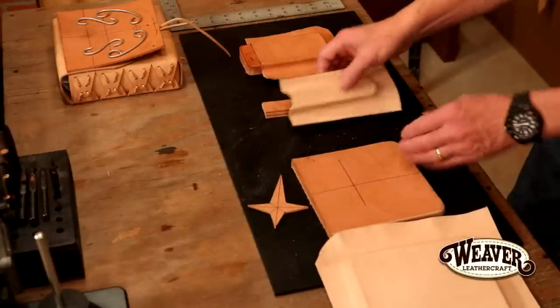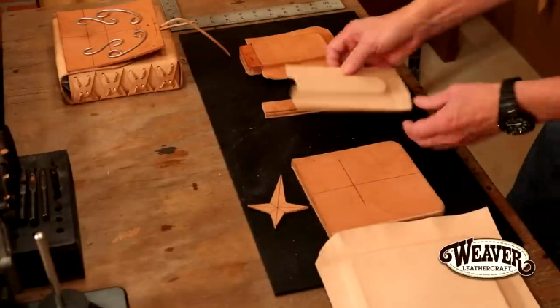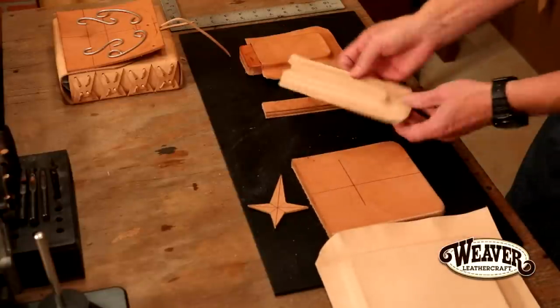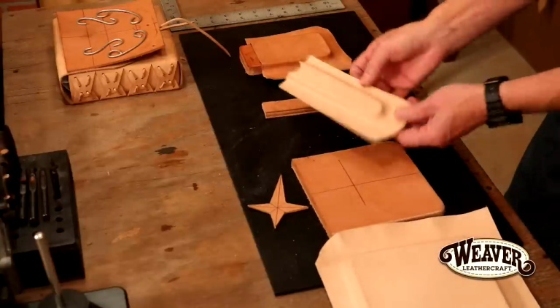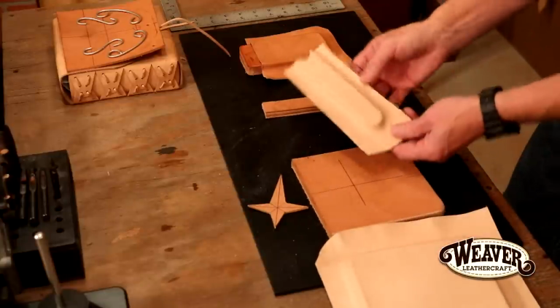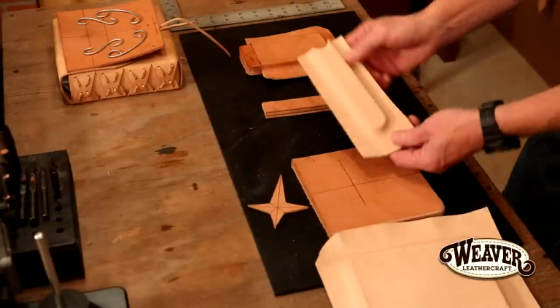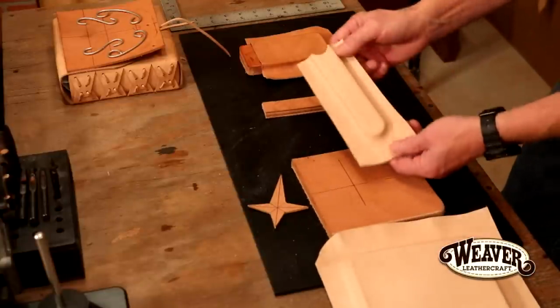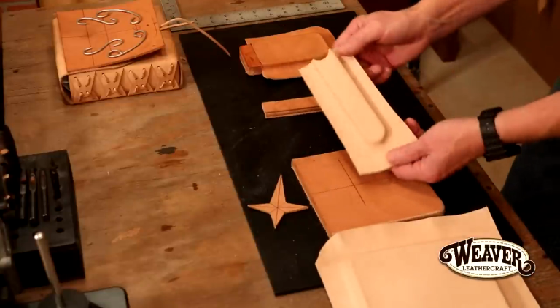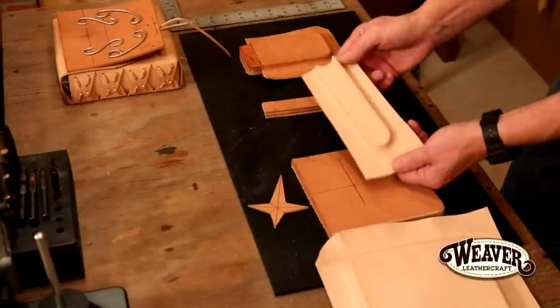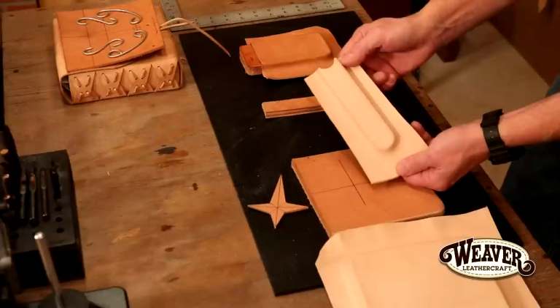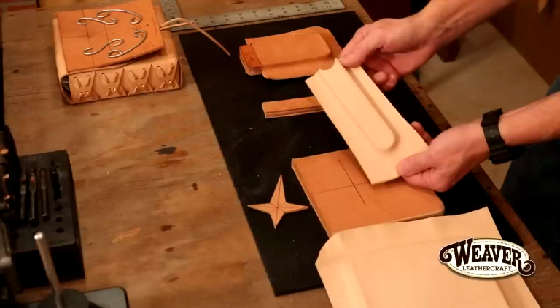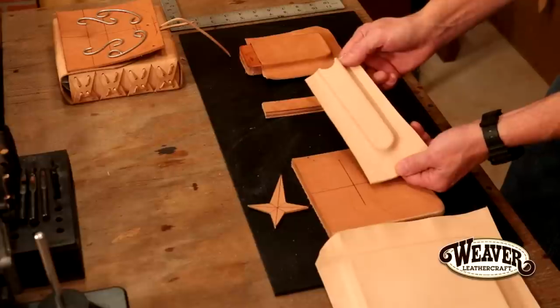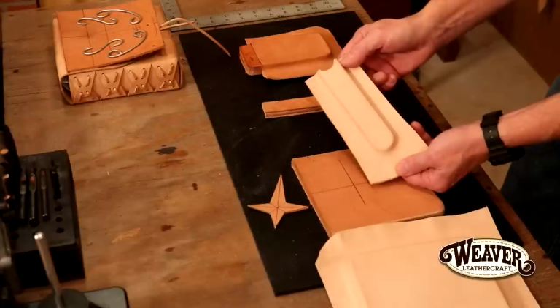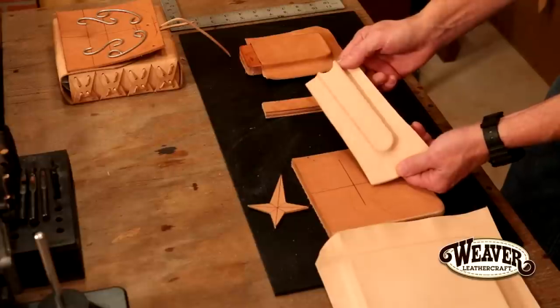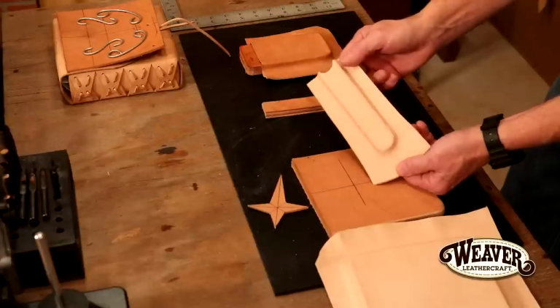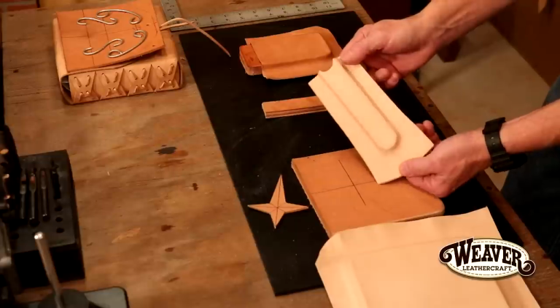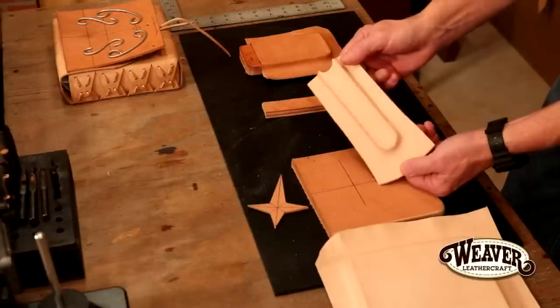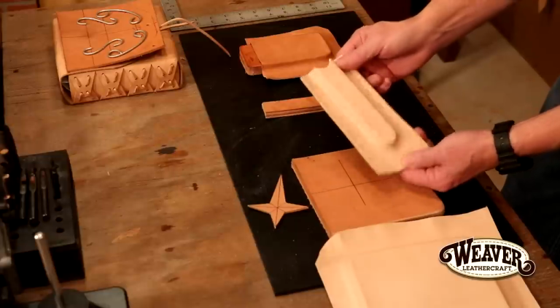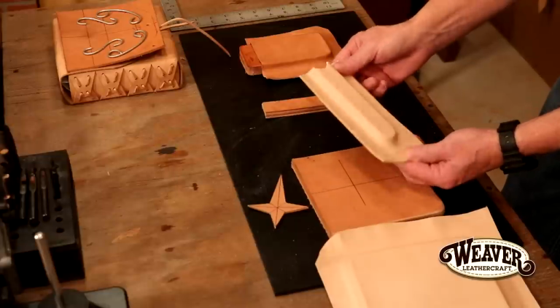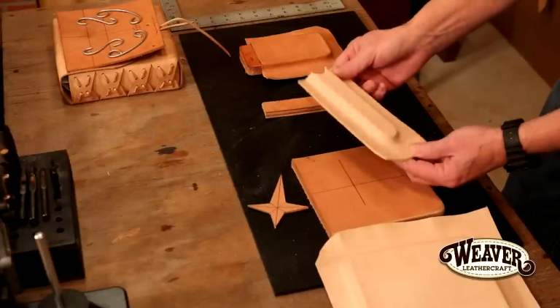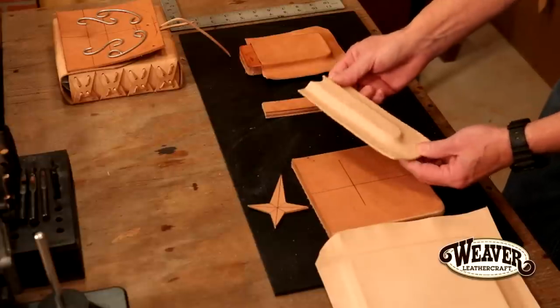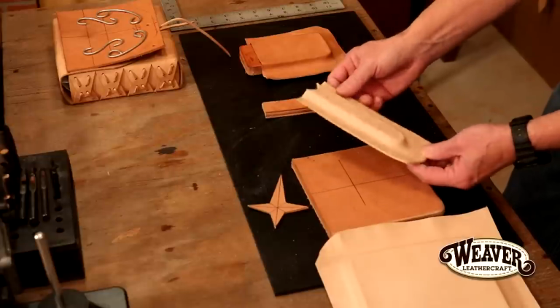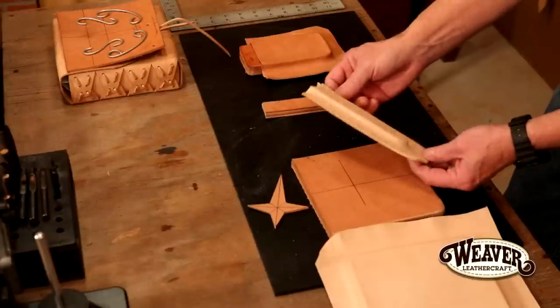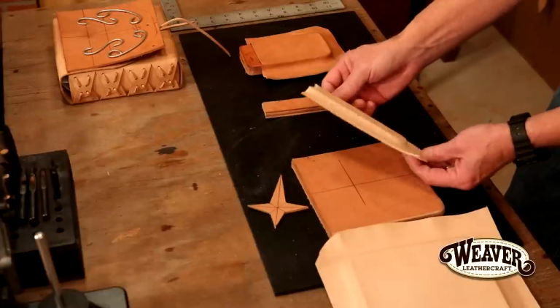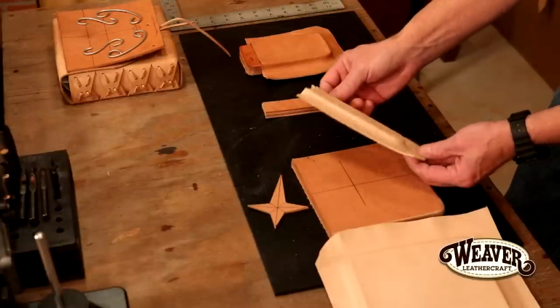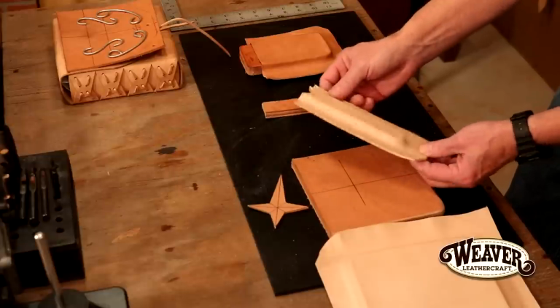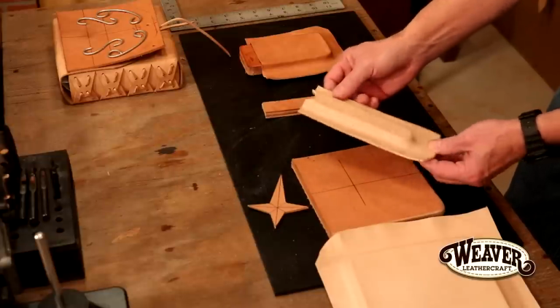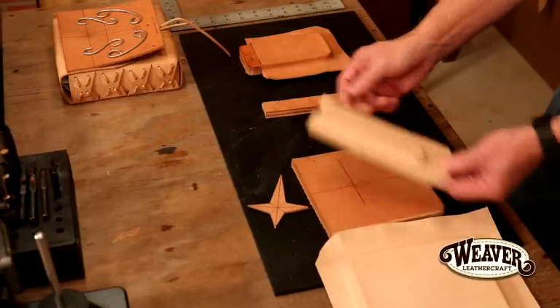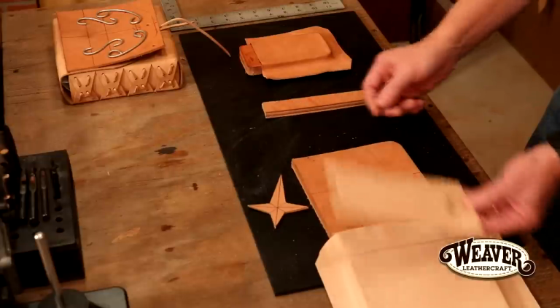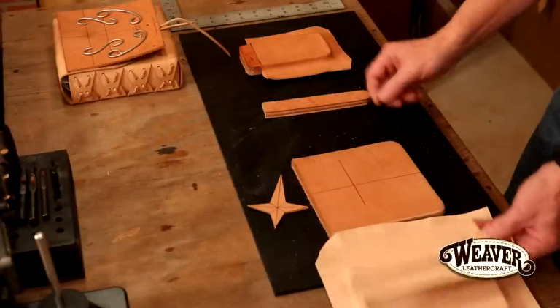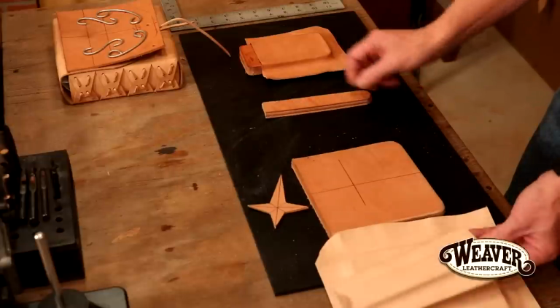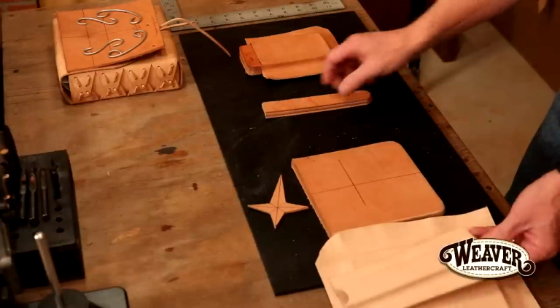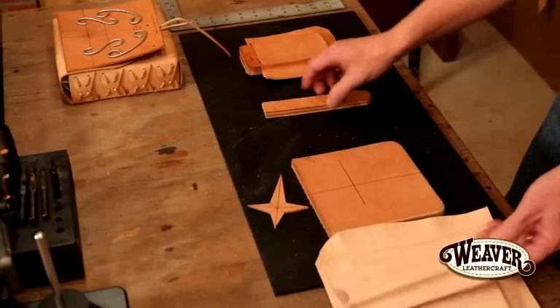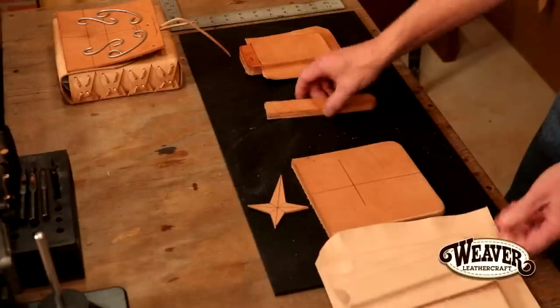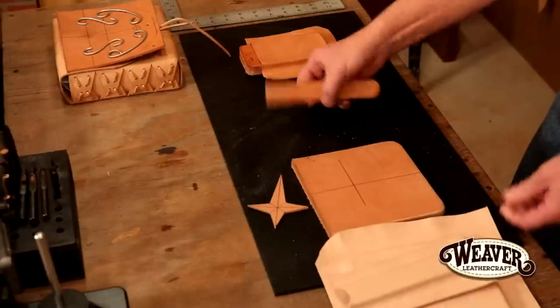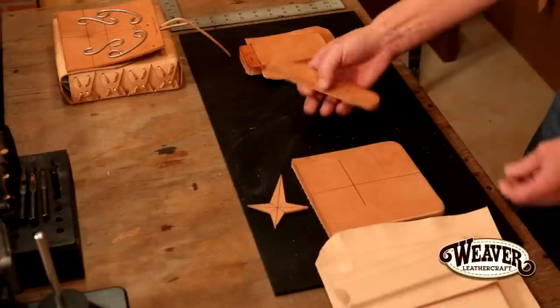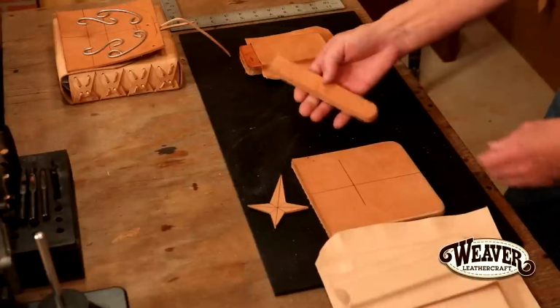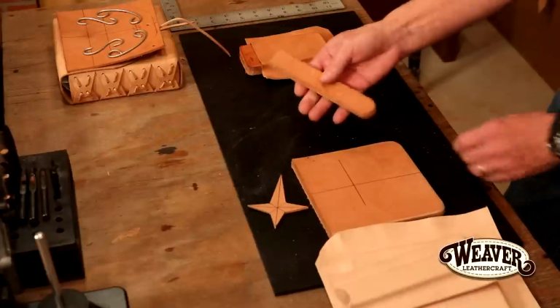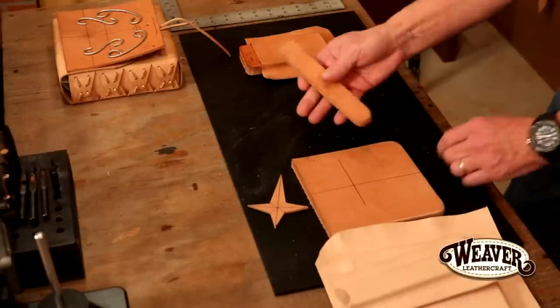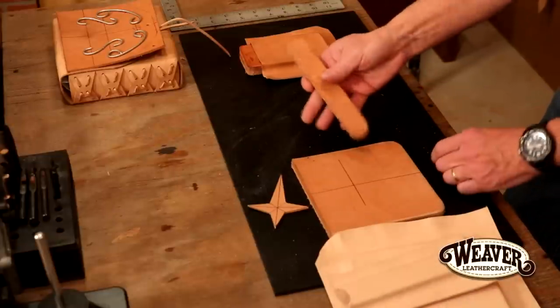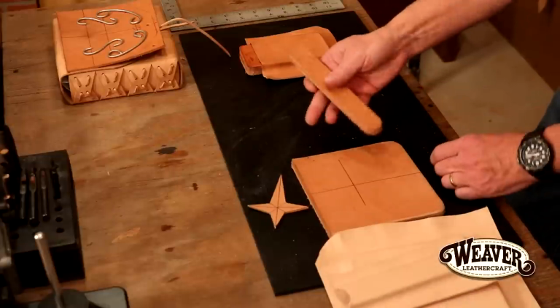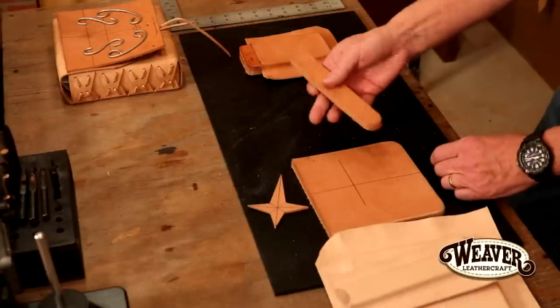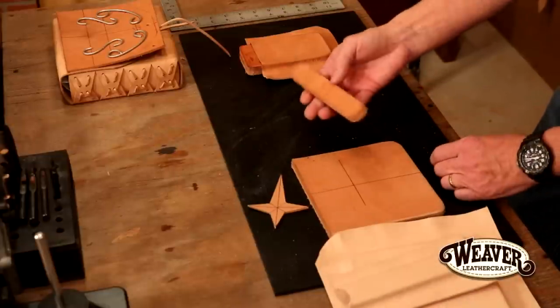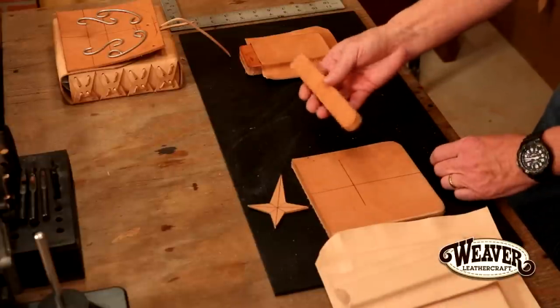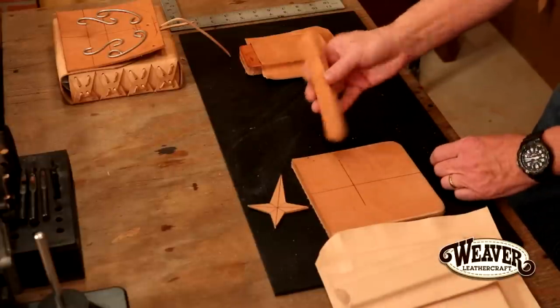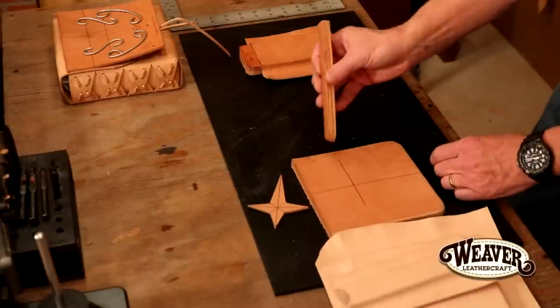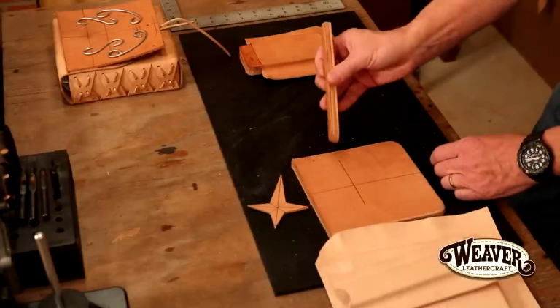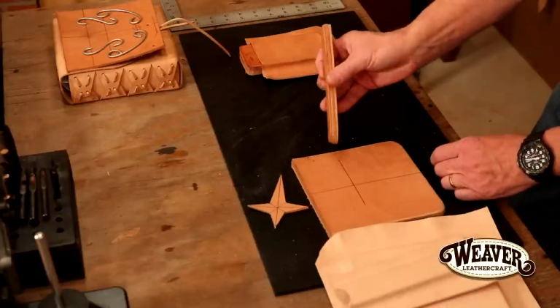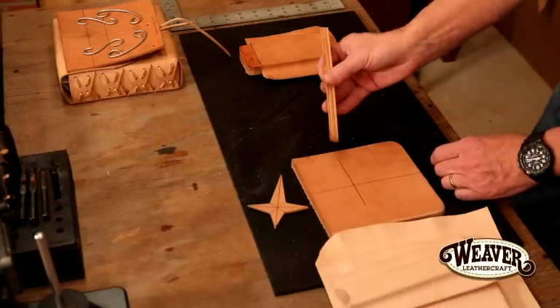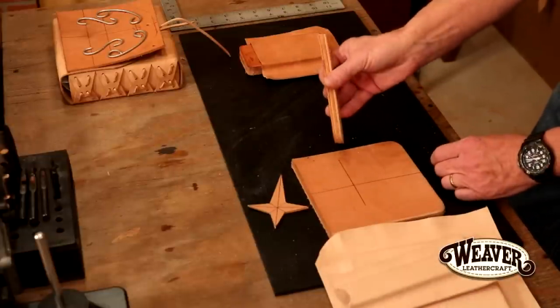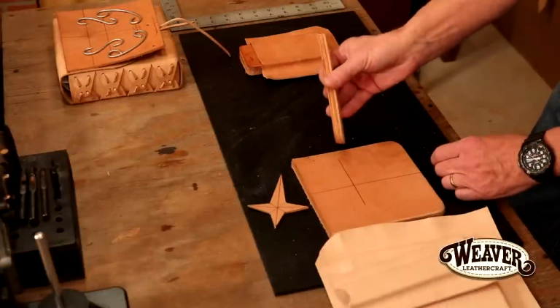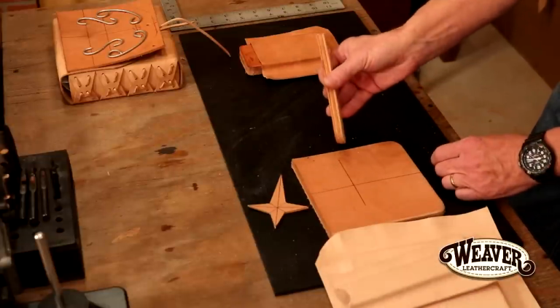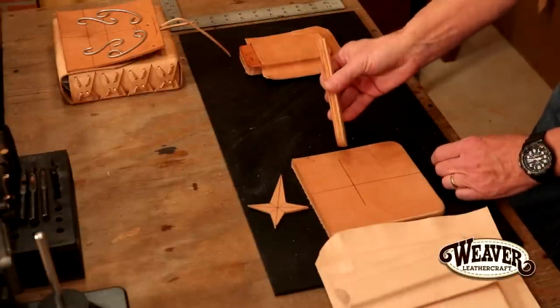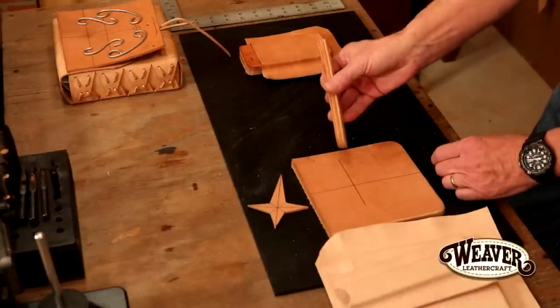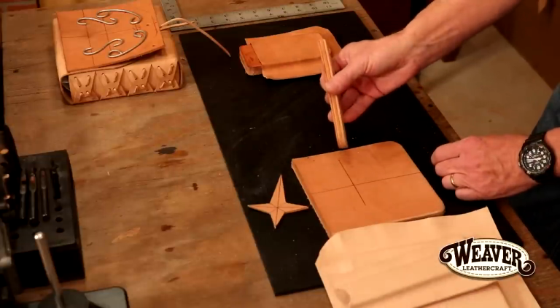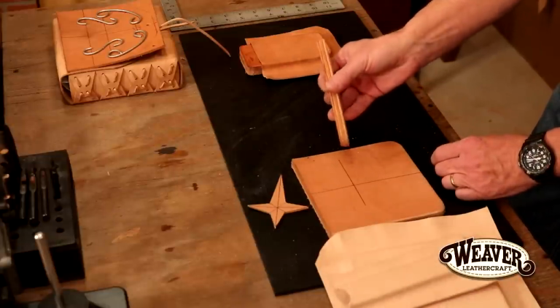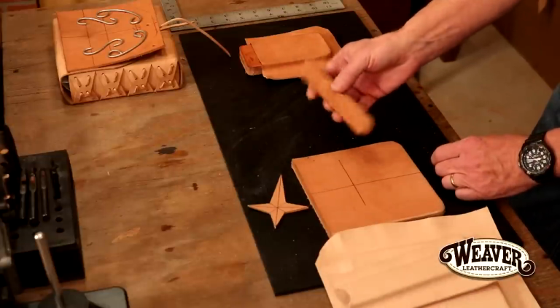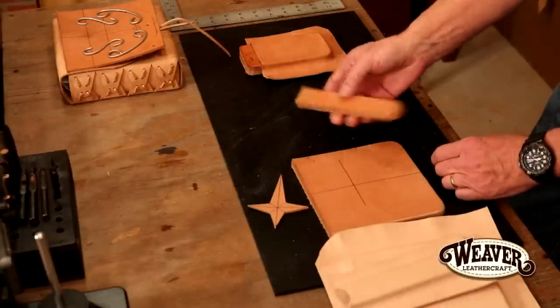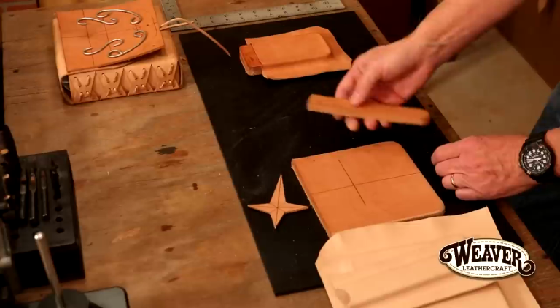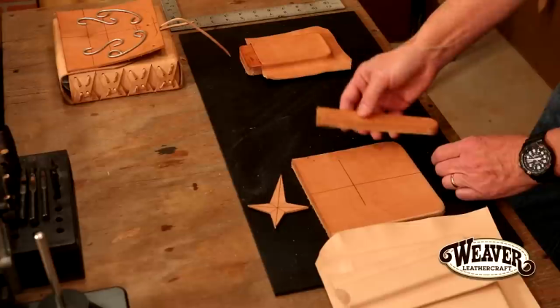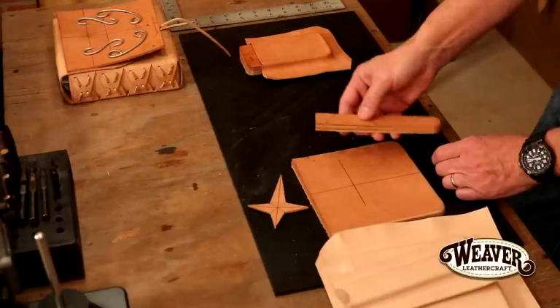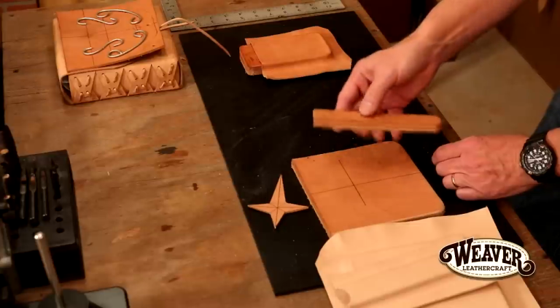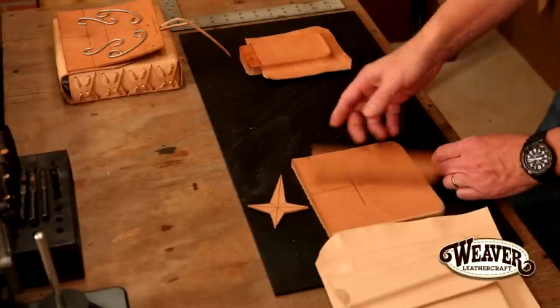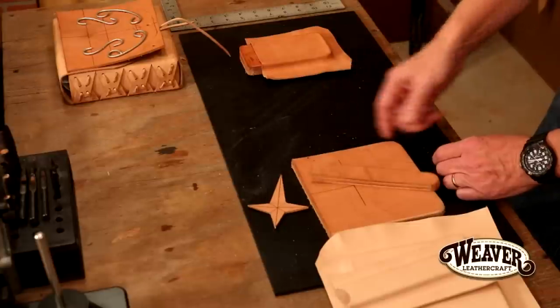So pin case — again, for the front of a briefcase — and again, just scrap leather, easy enough mold to make.